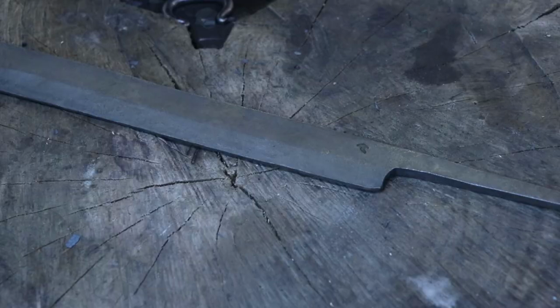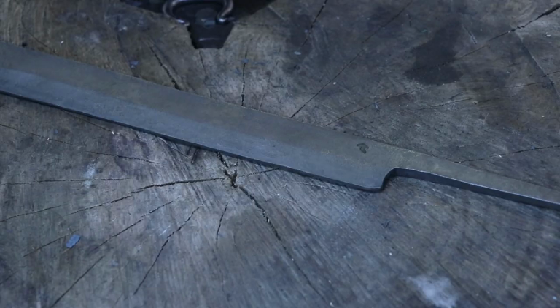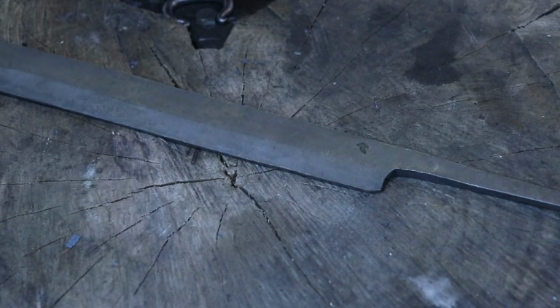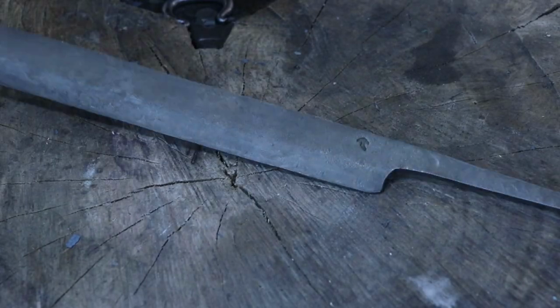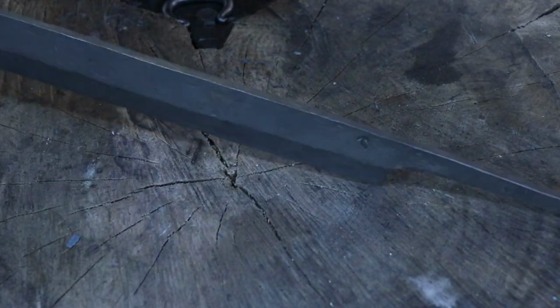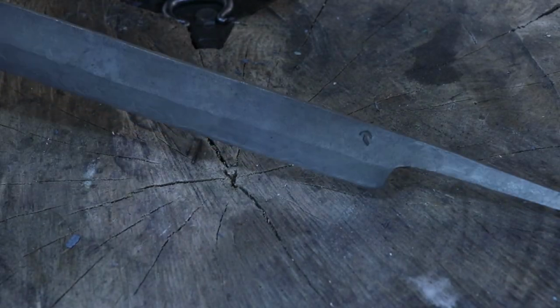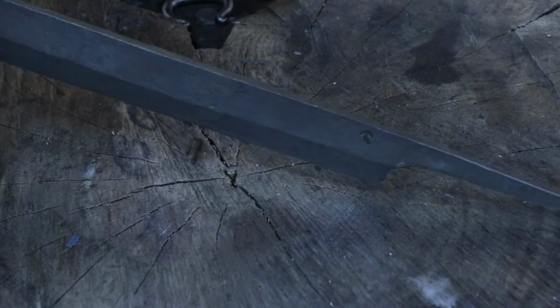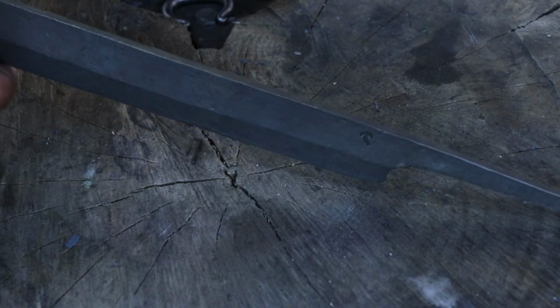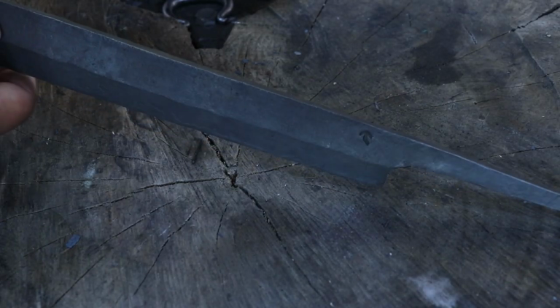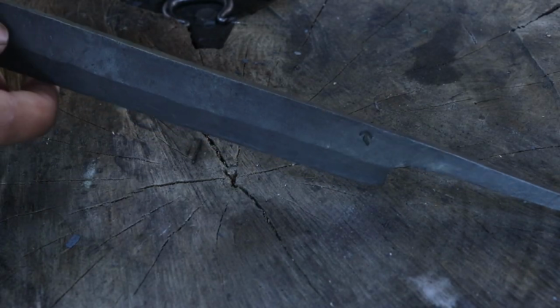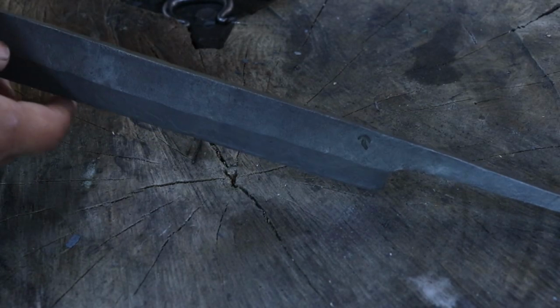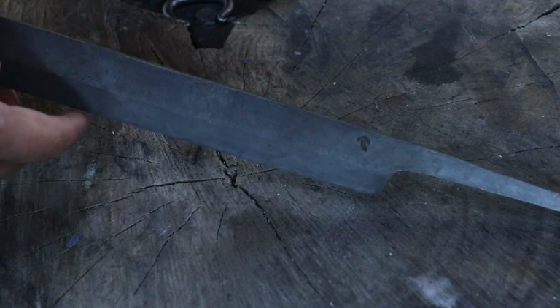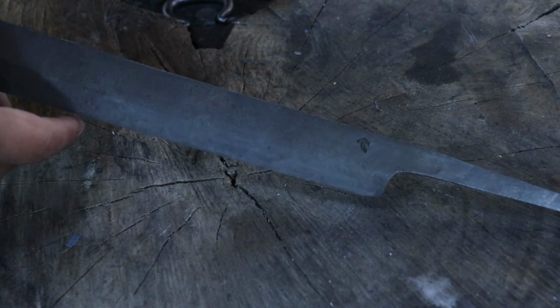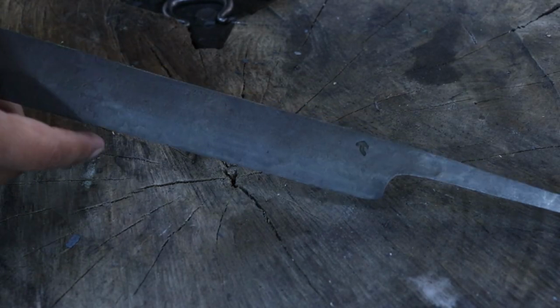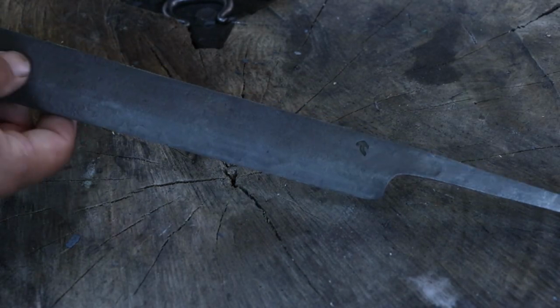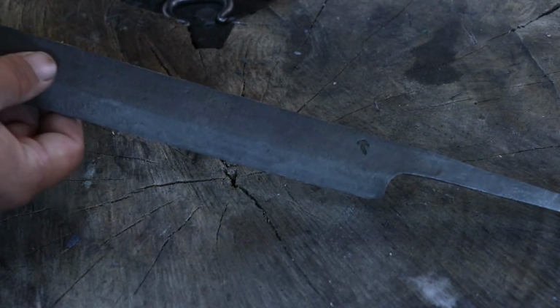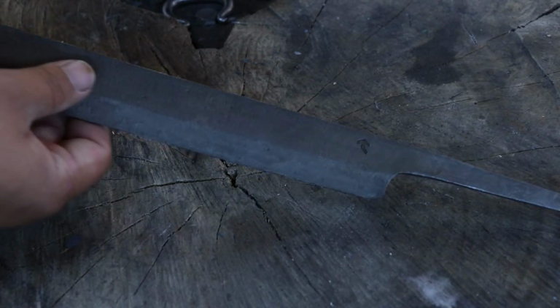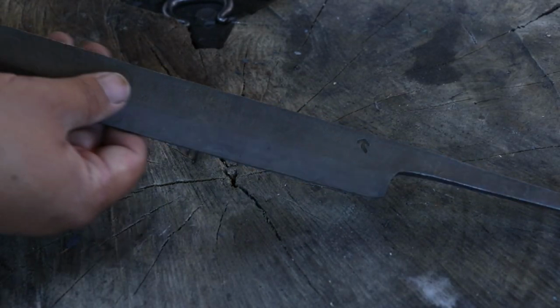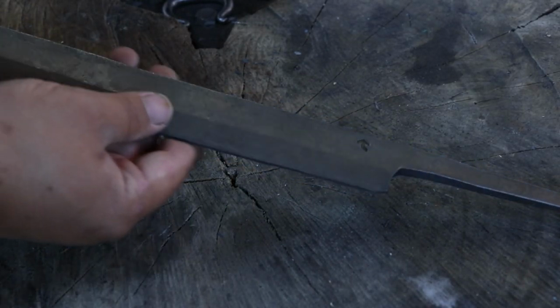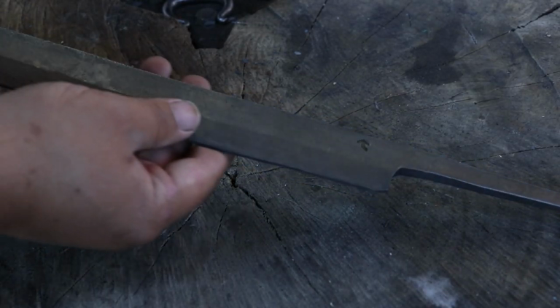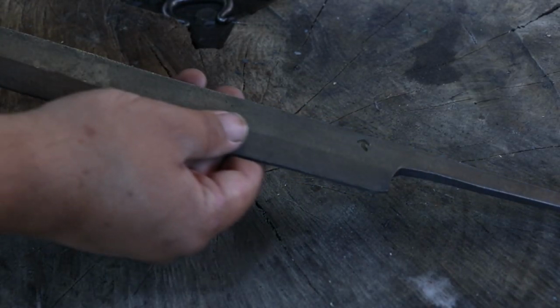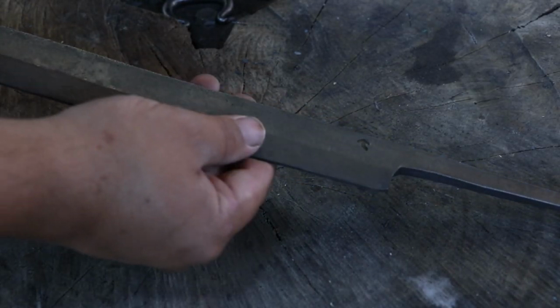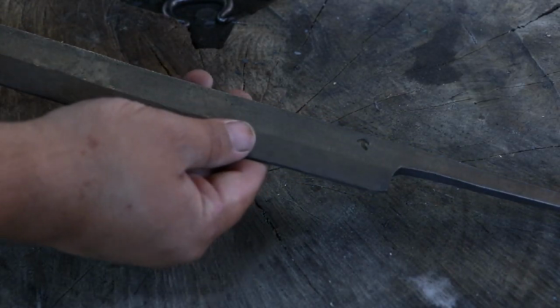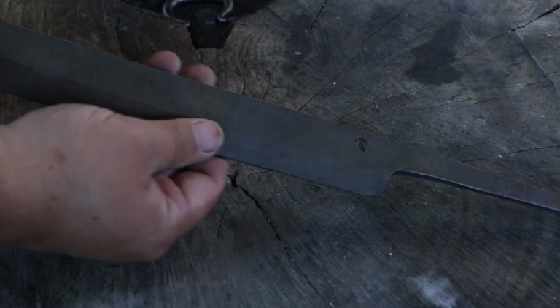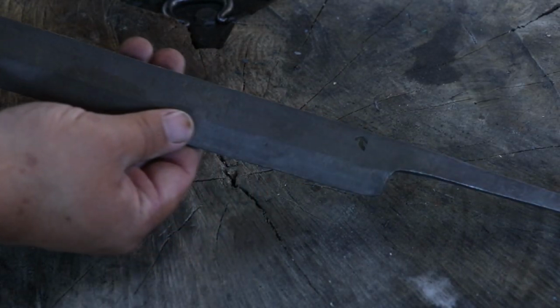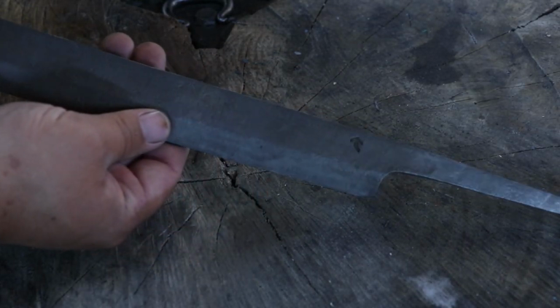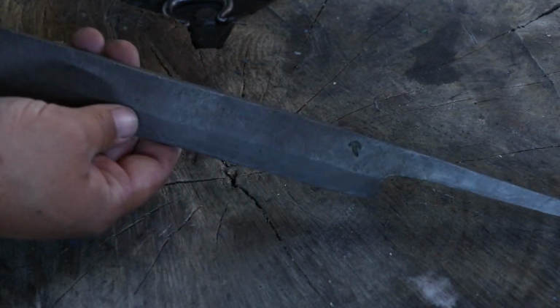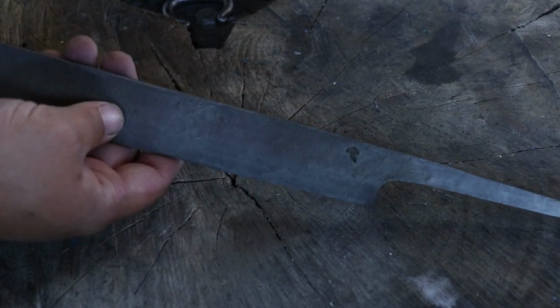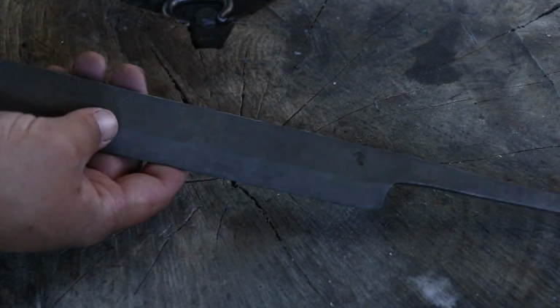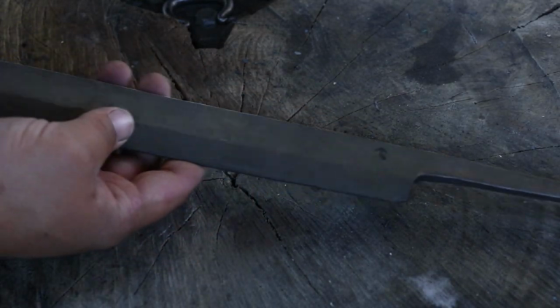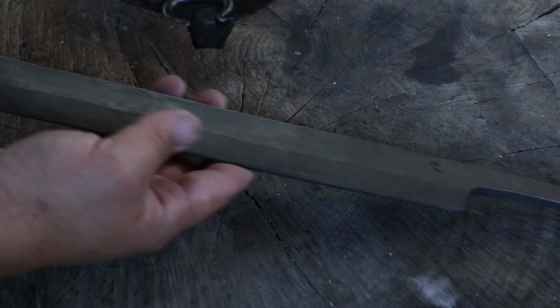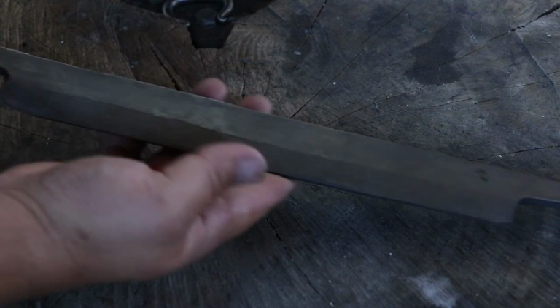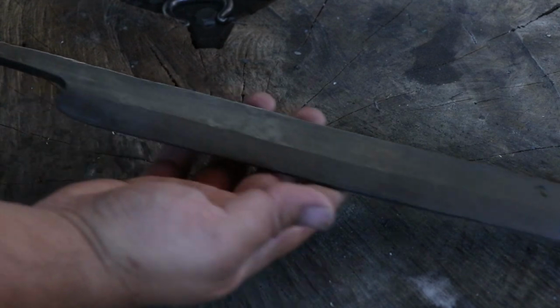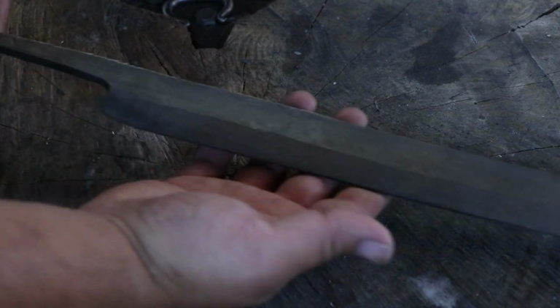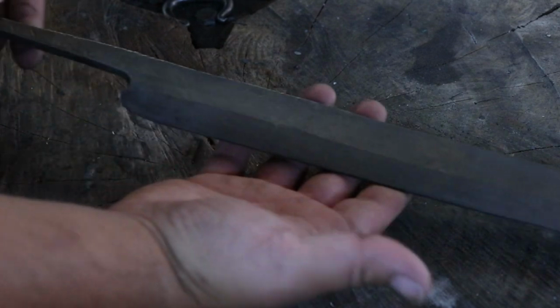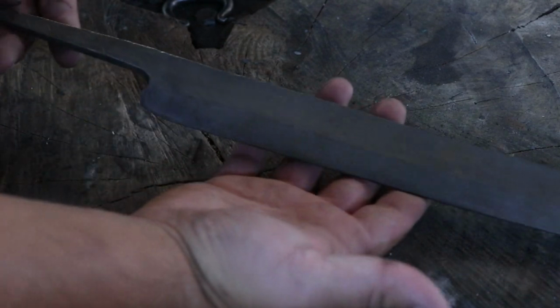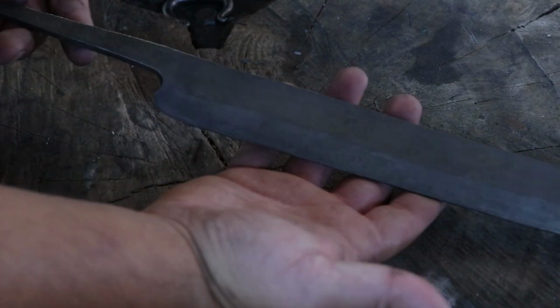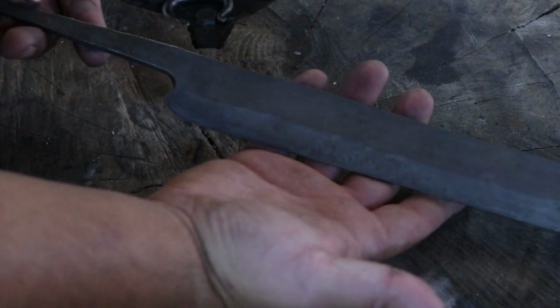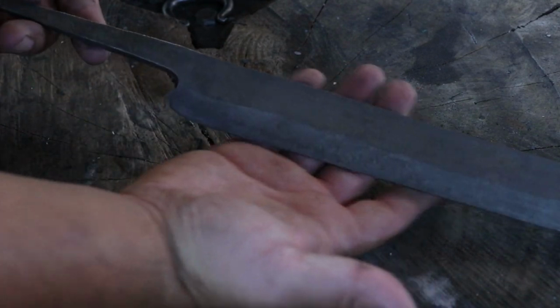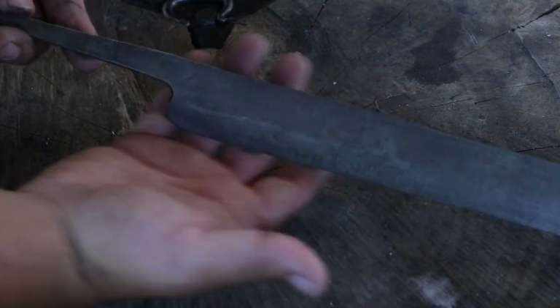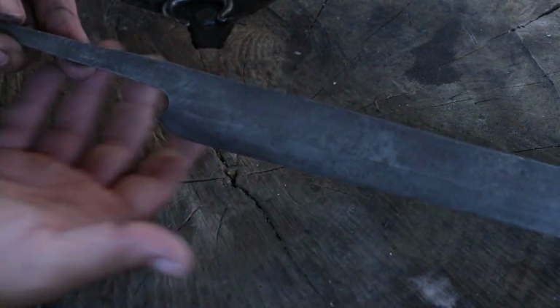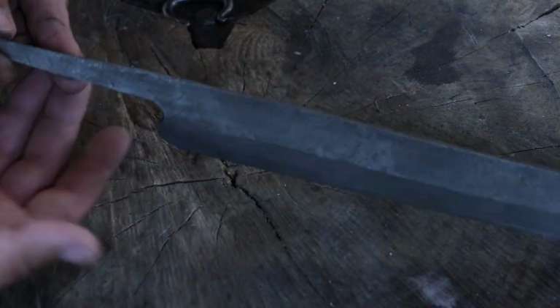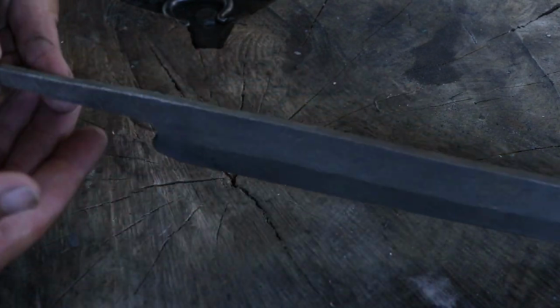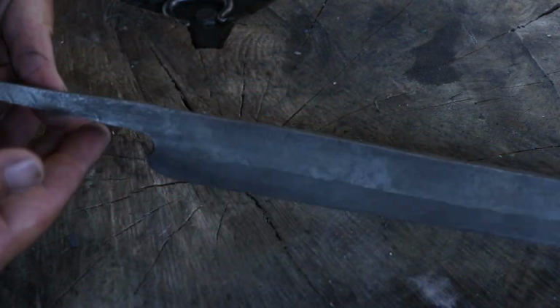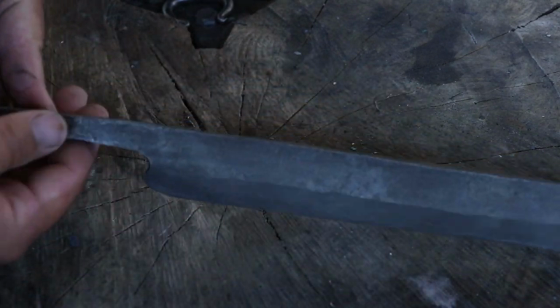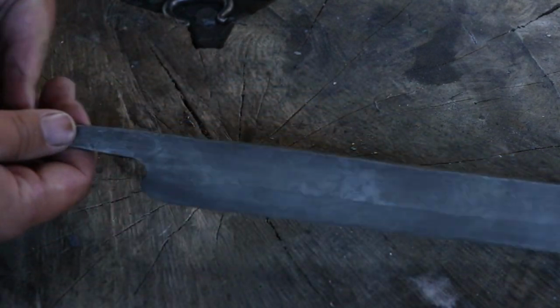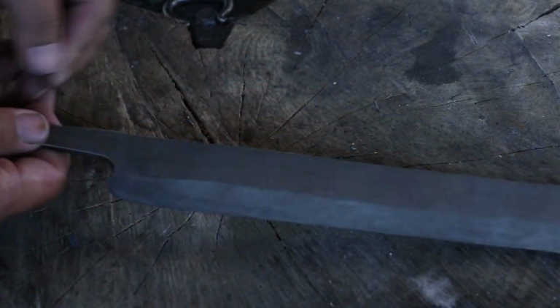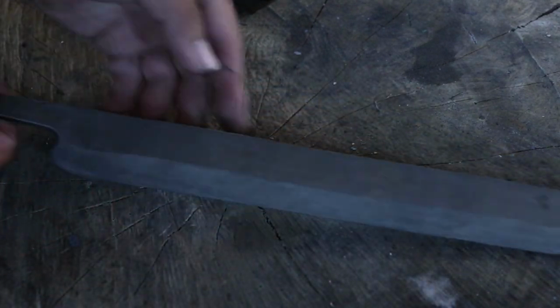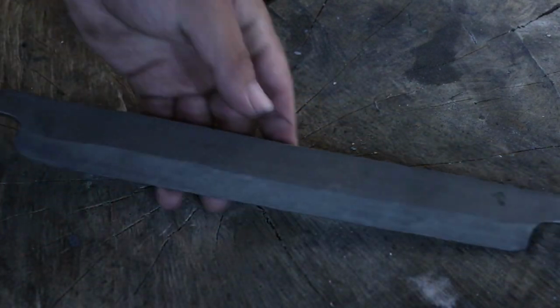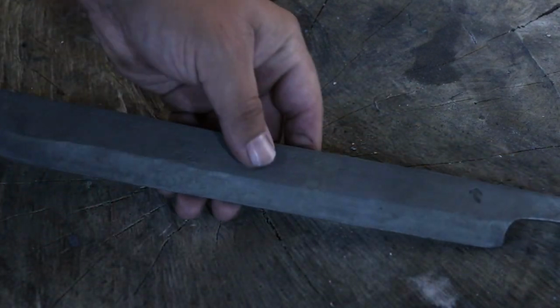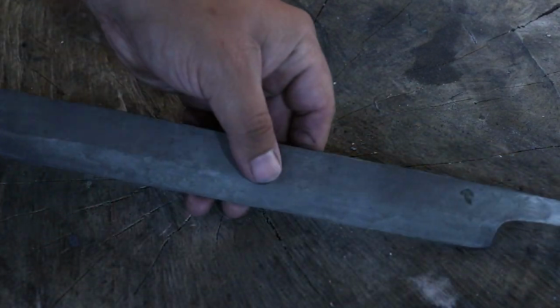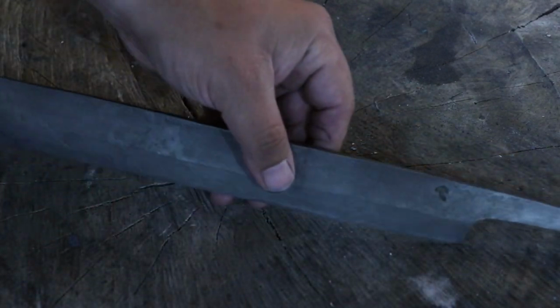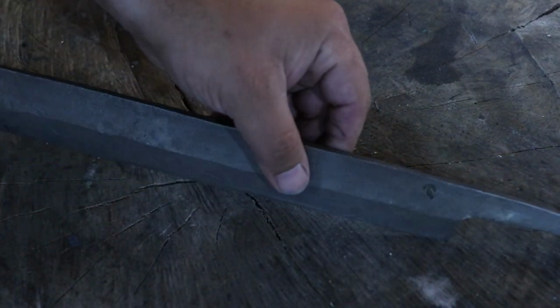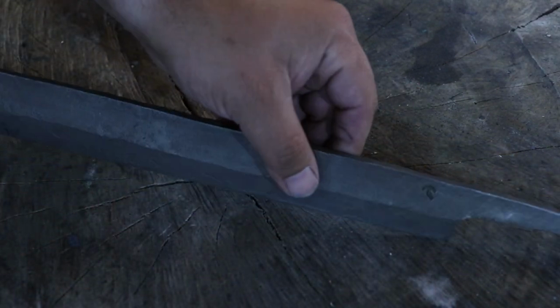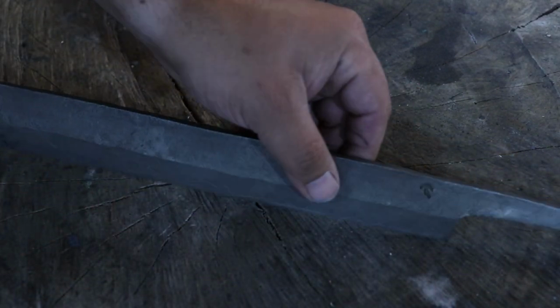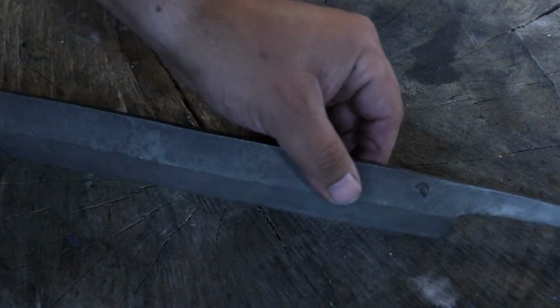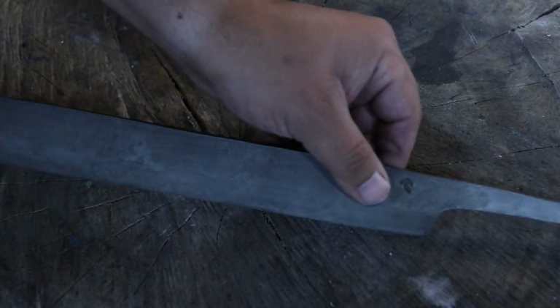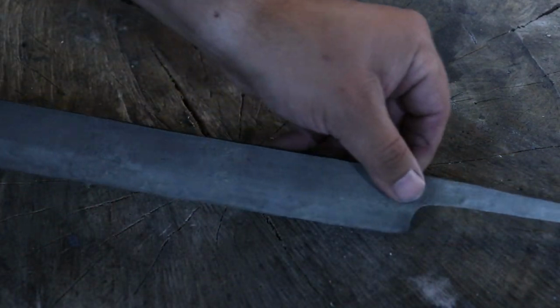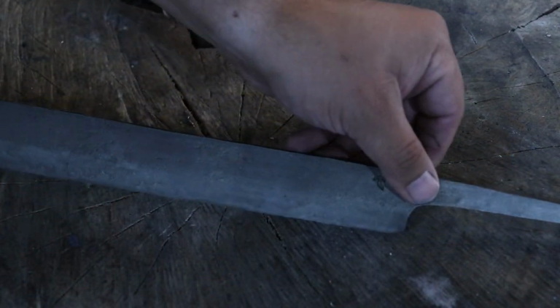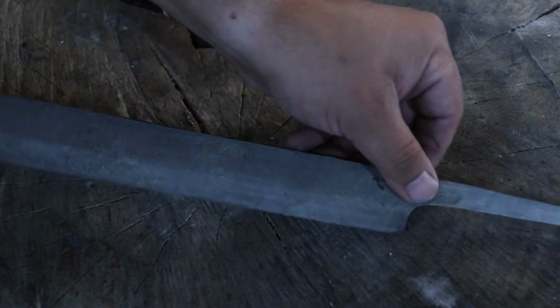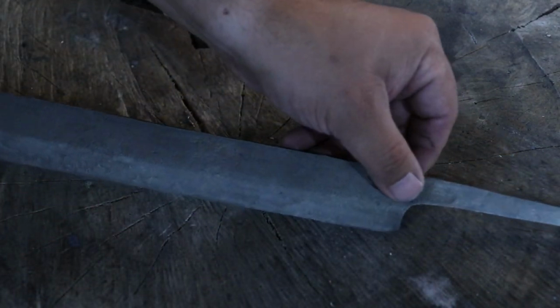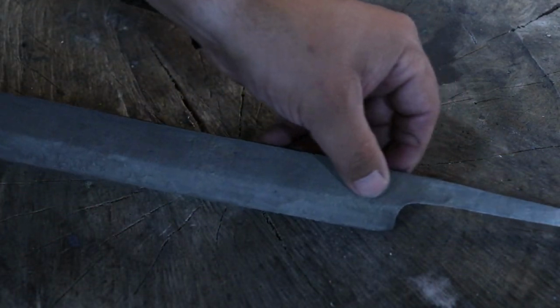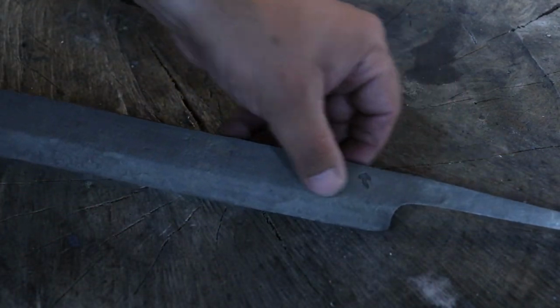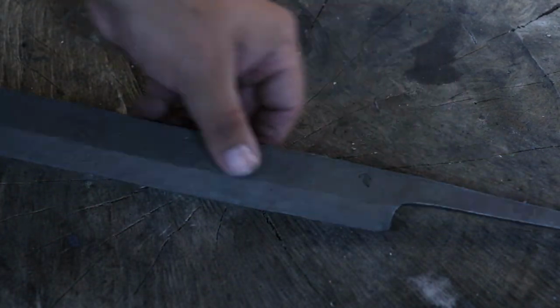So during the week, I went ahead and gave this a vinegar bath. You can see it's a lot cleaner than it was — got all that forged scale off of there.